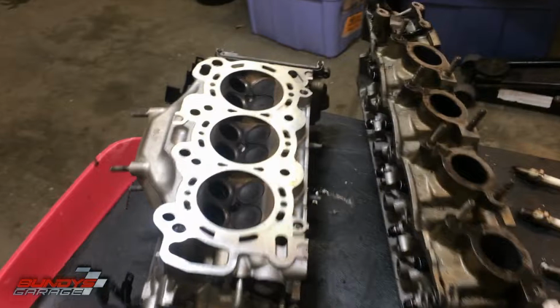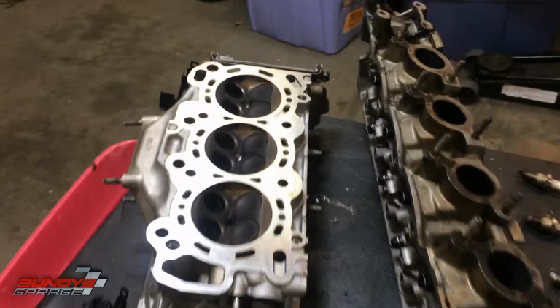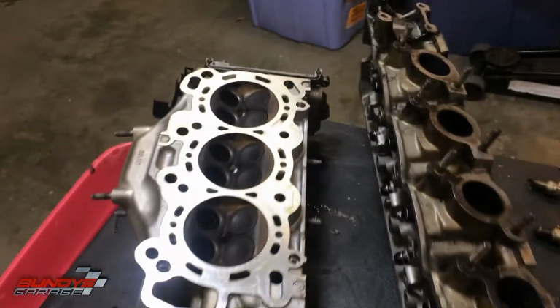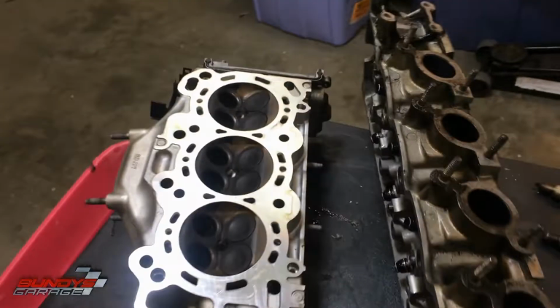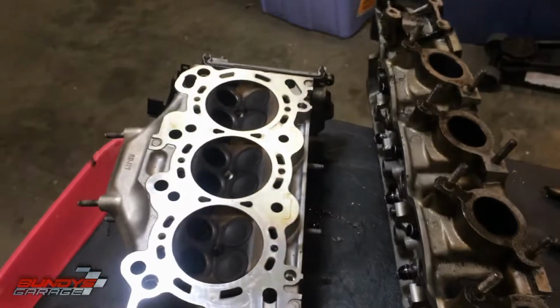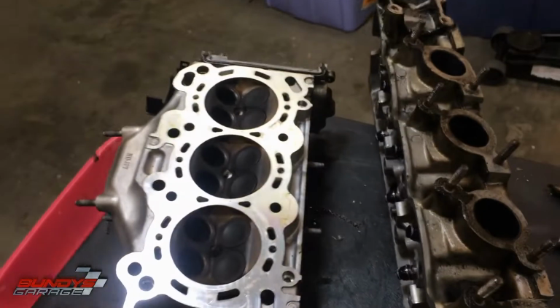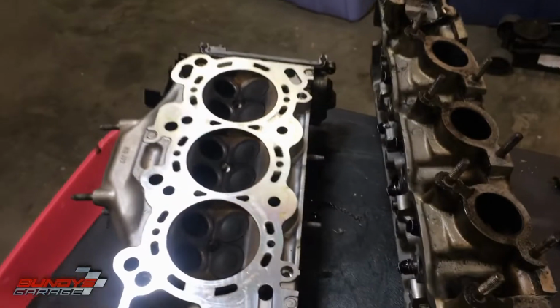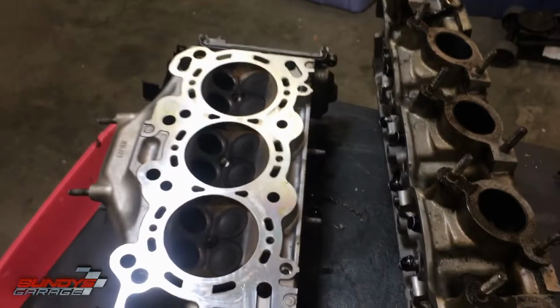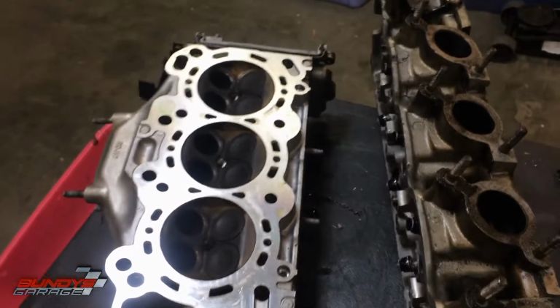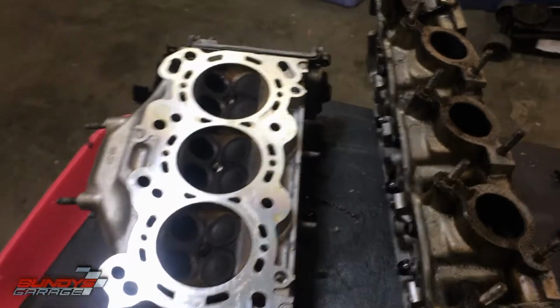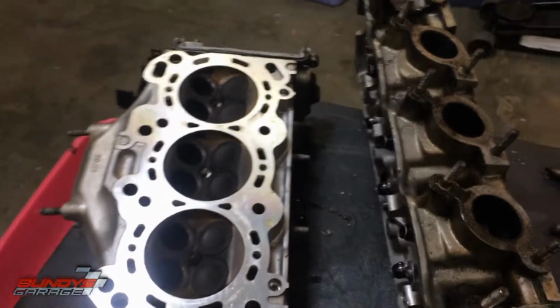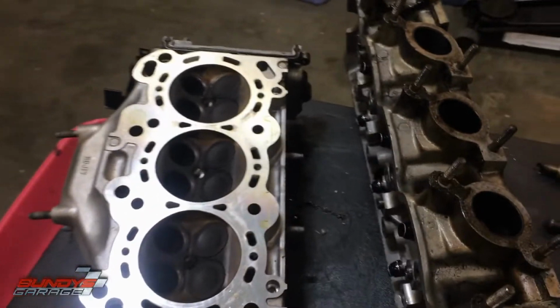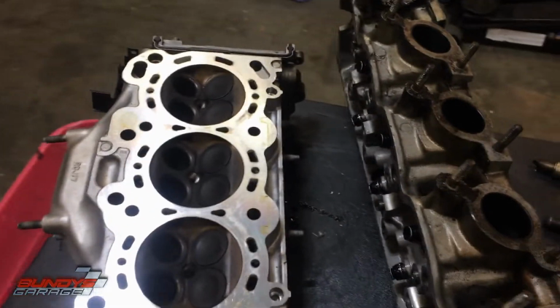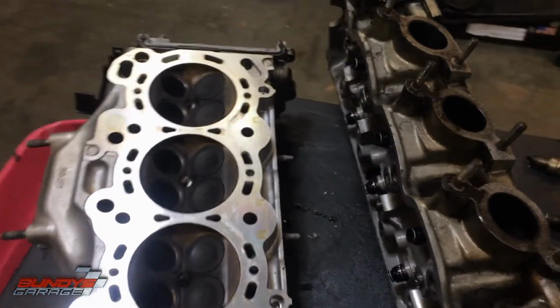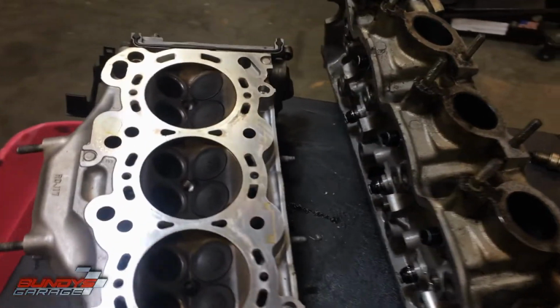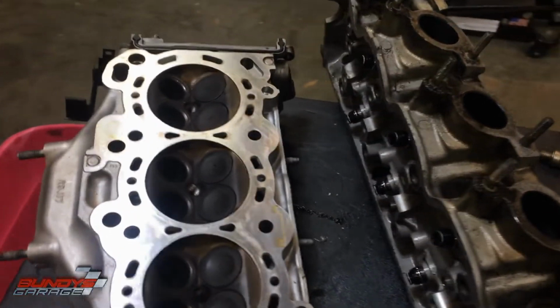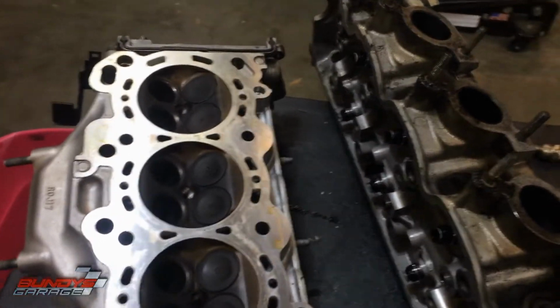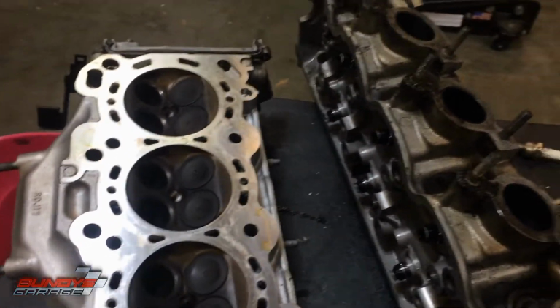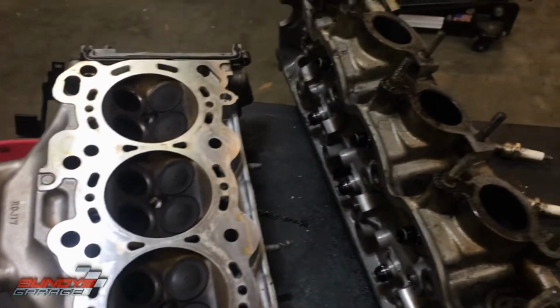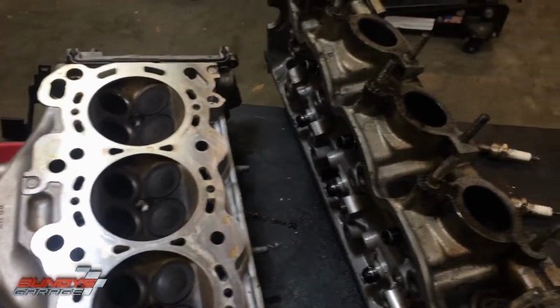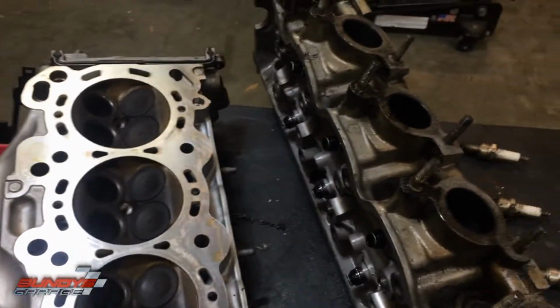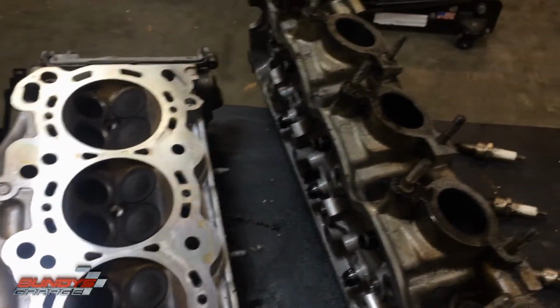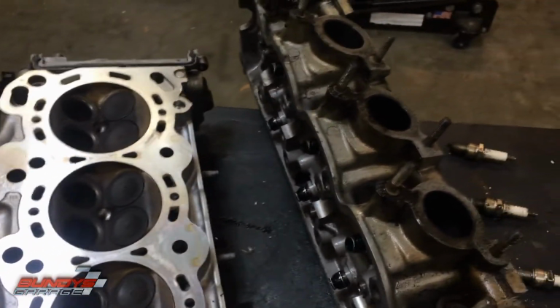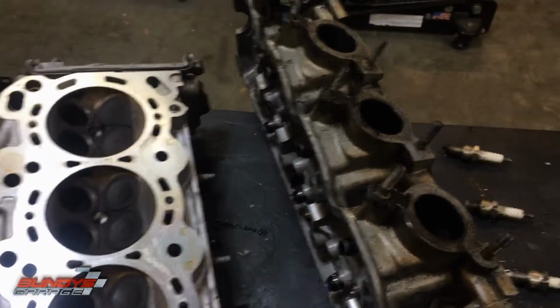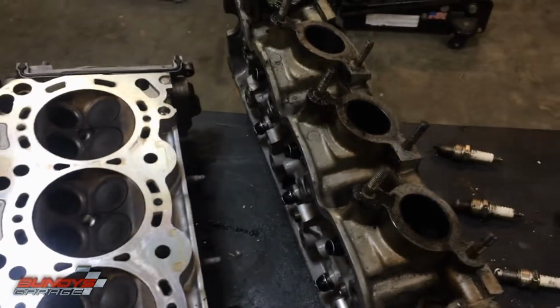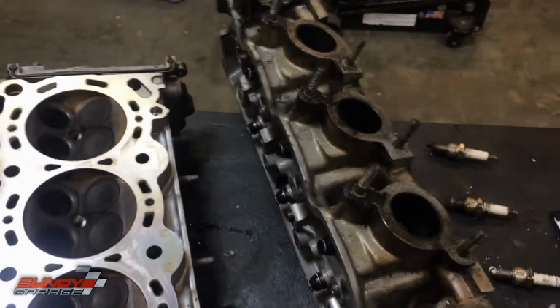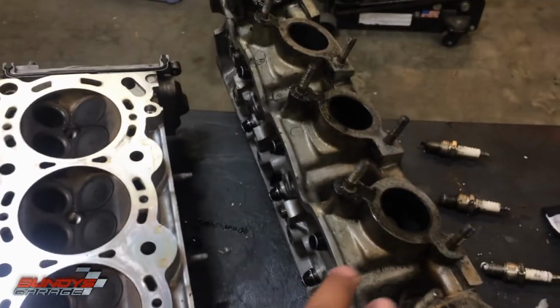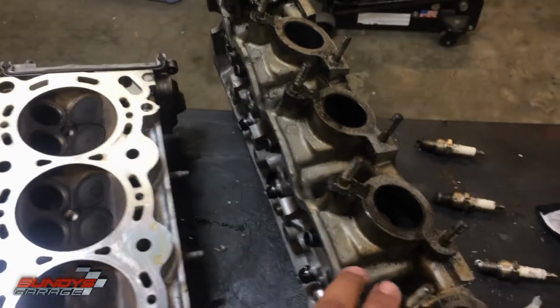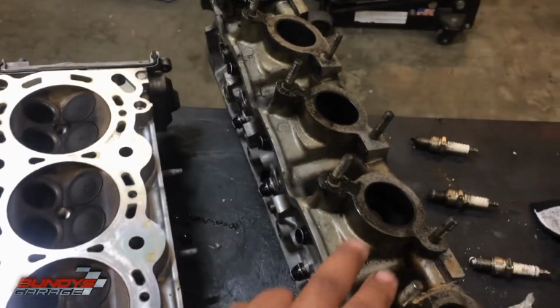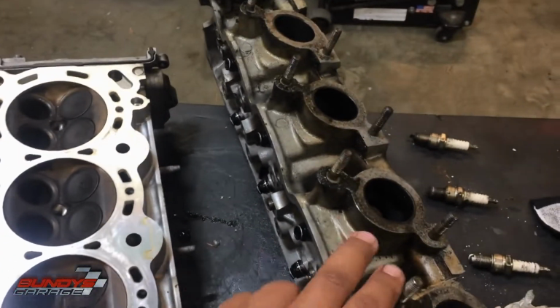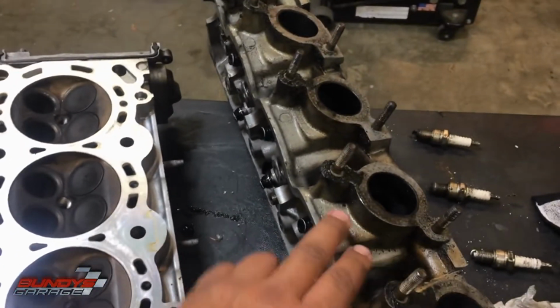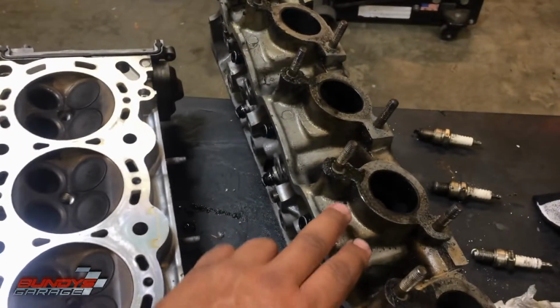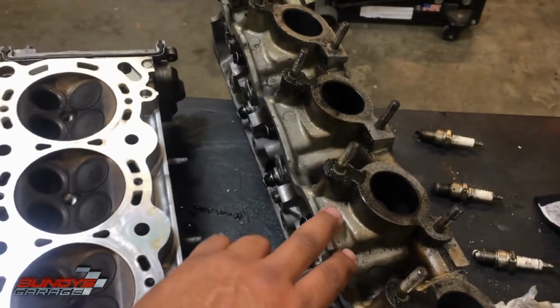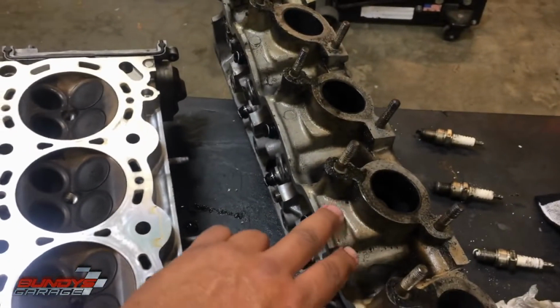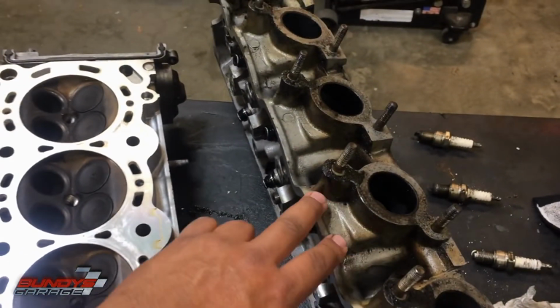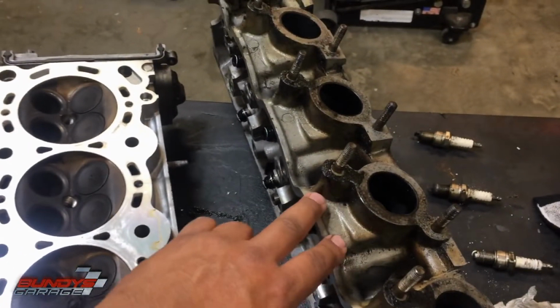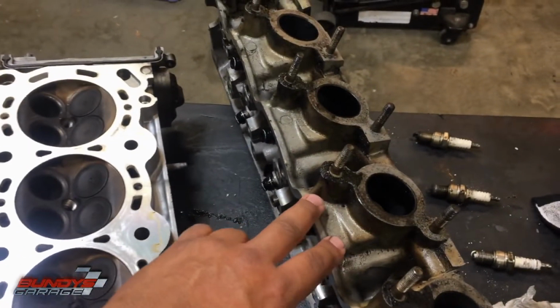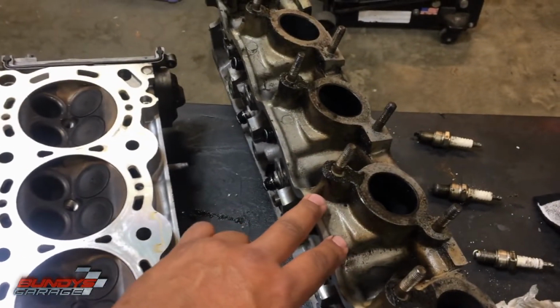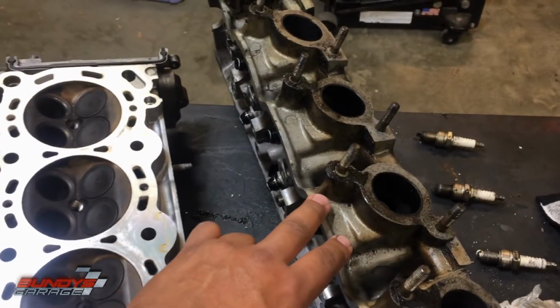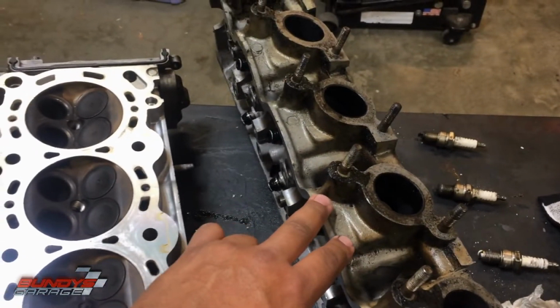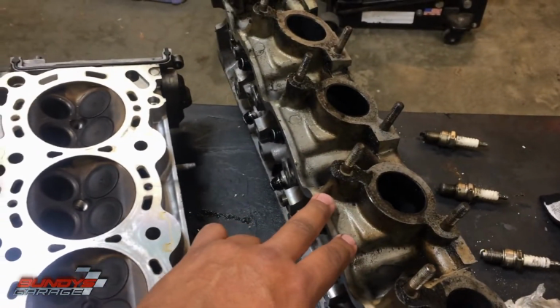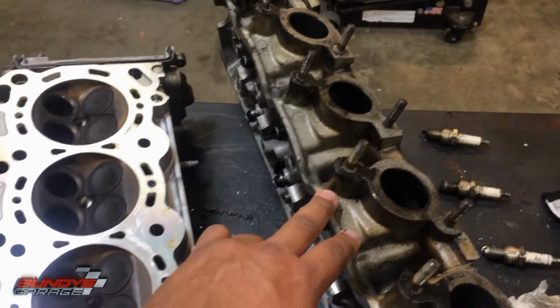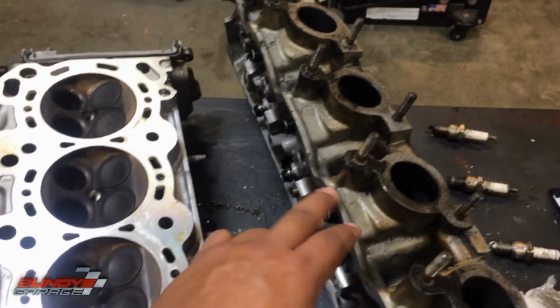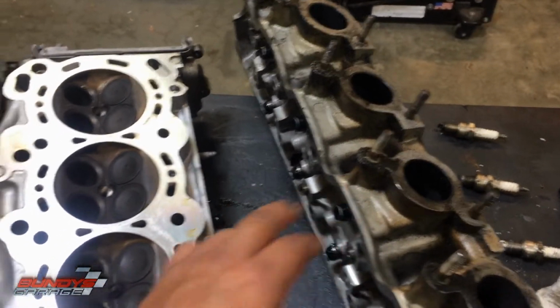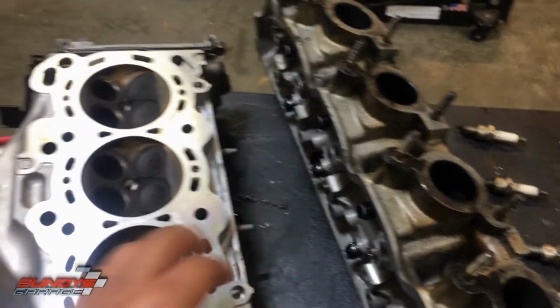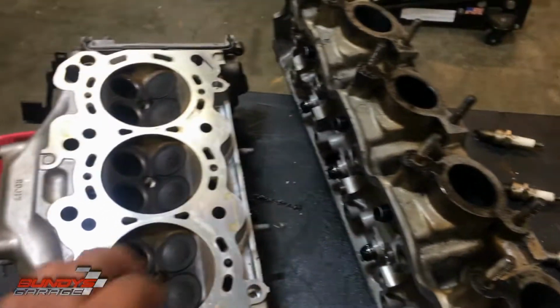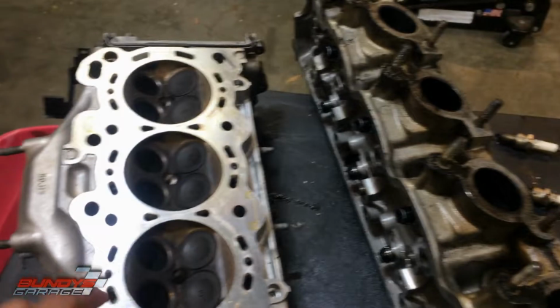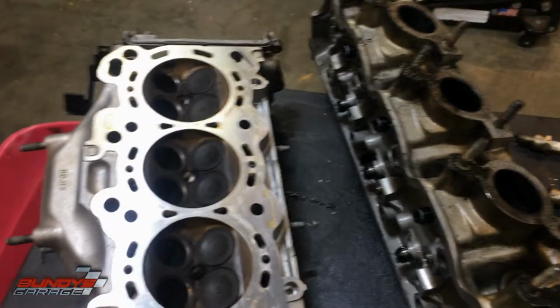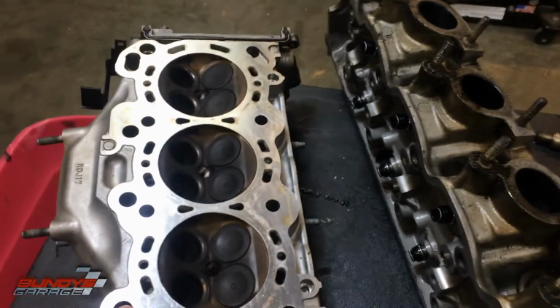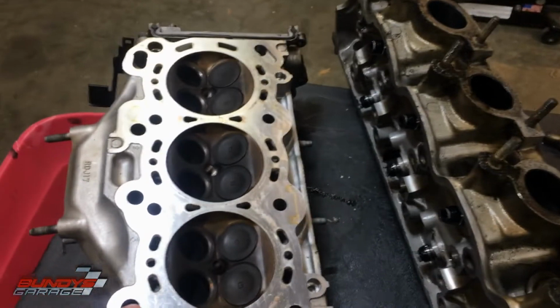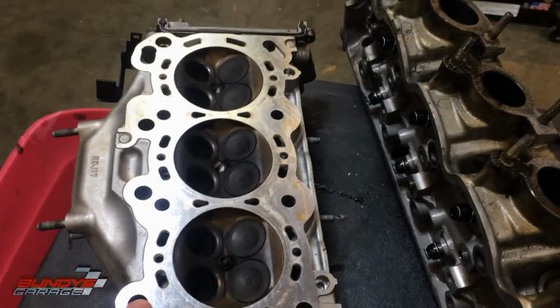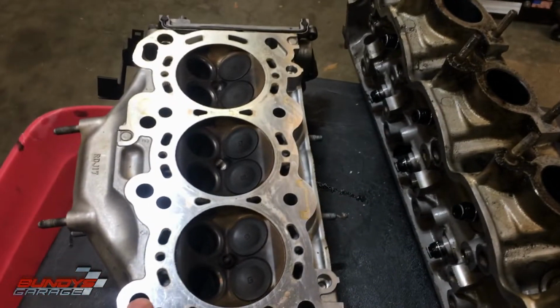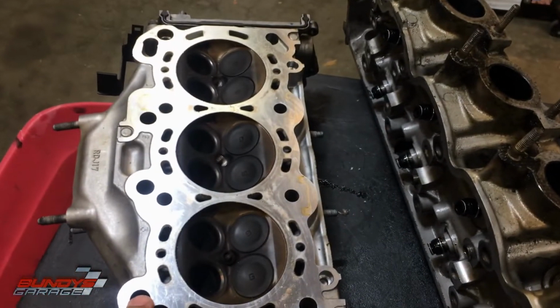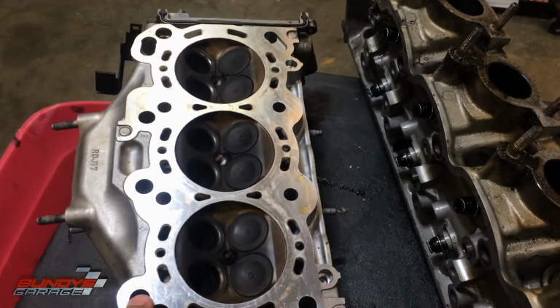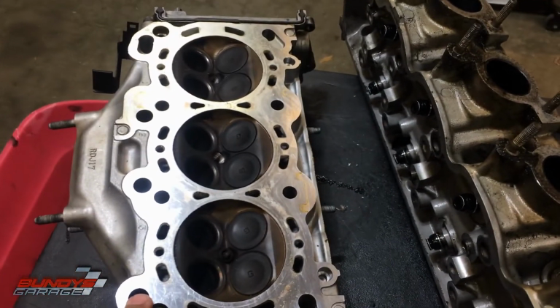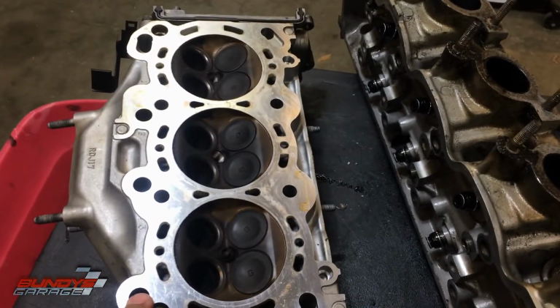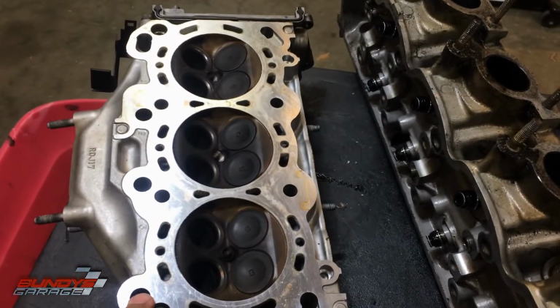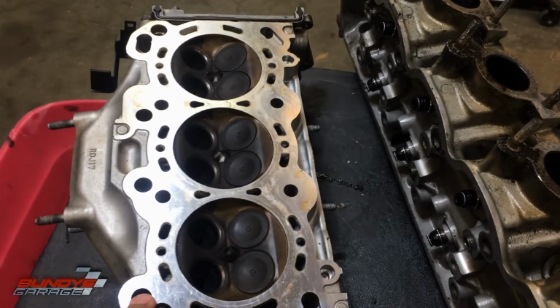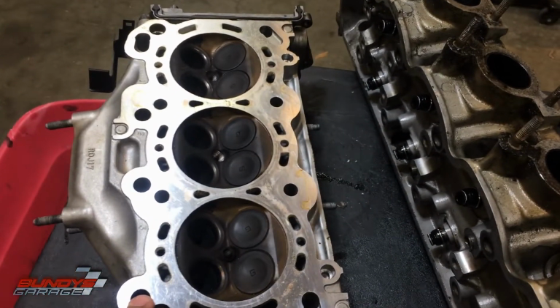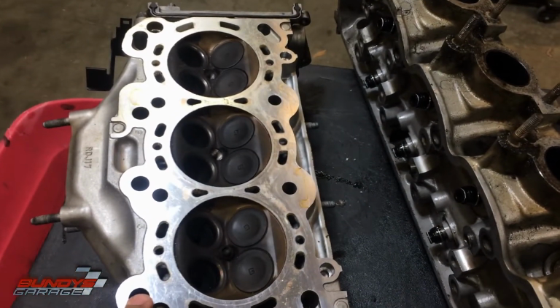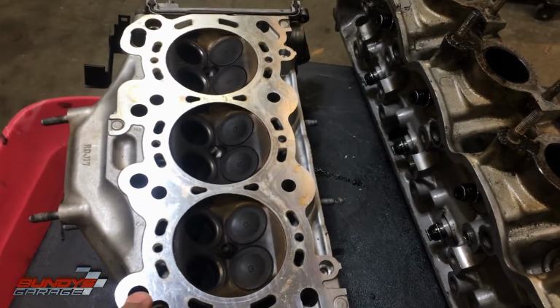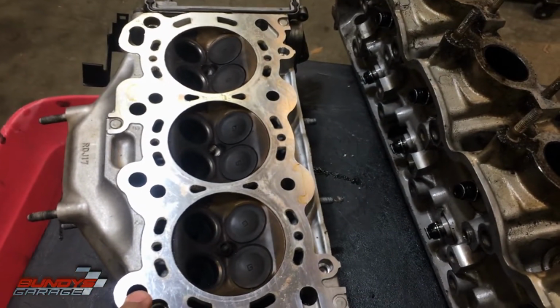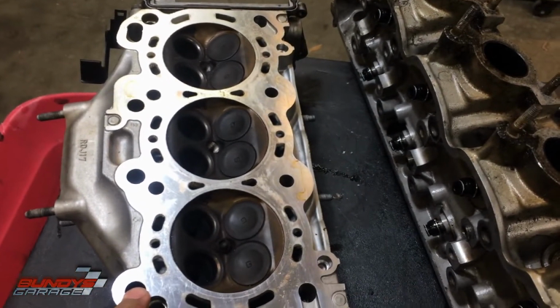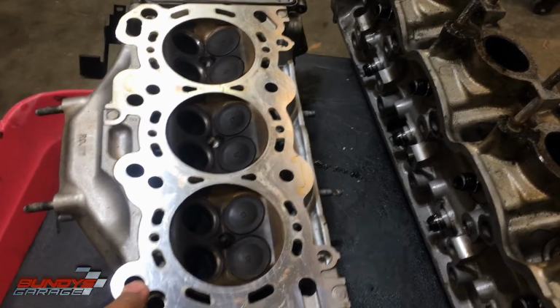I just want to show you a couple of things. I have two heads here. This one's off a four-cylinder Mitsubishi, and this is a J-series Honda V6 head.